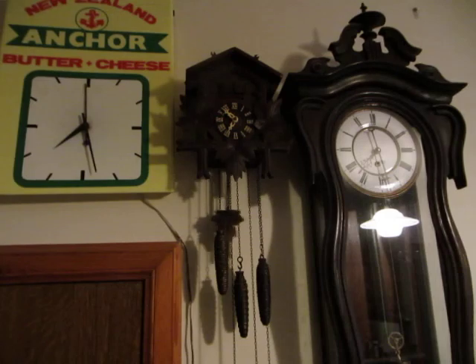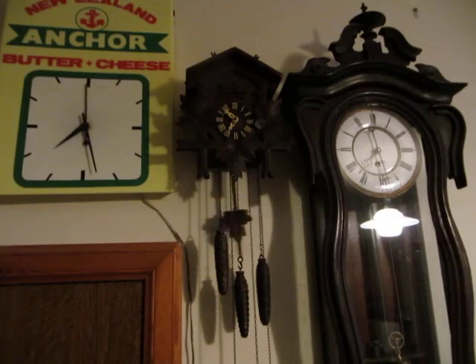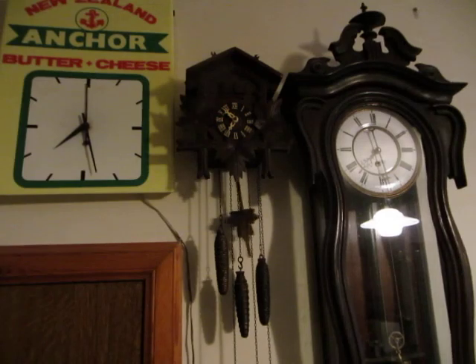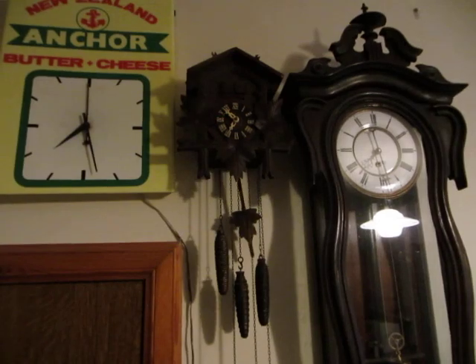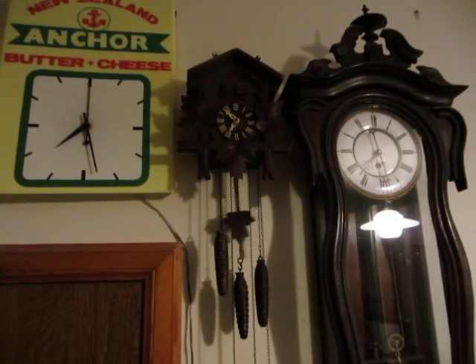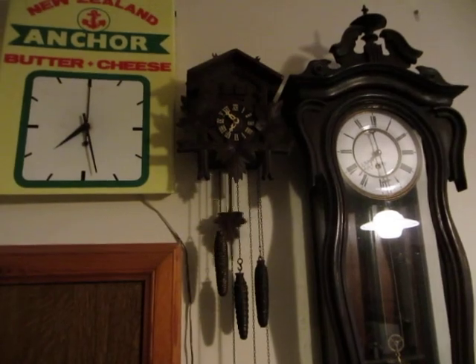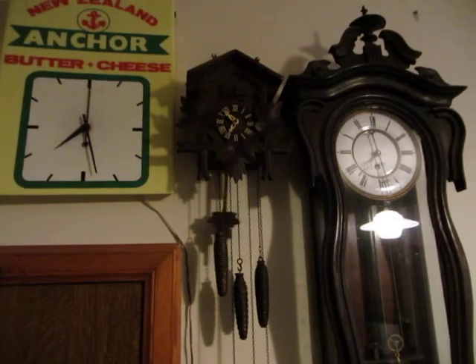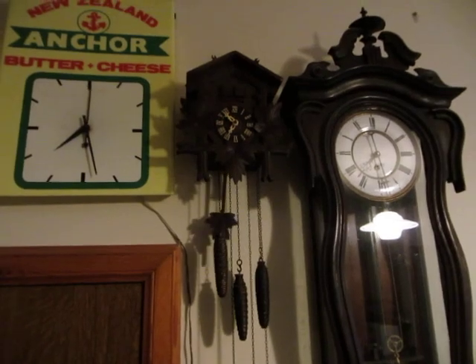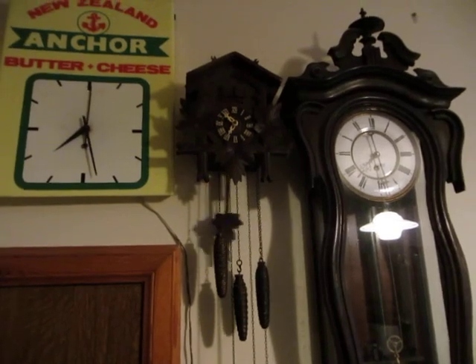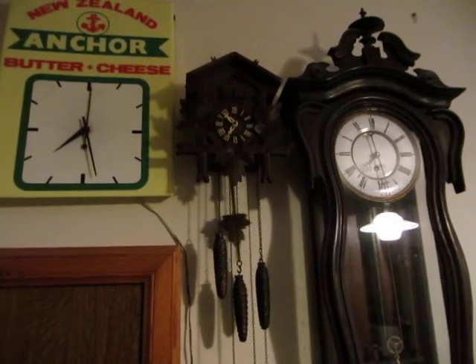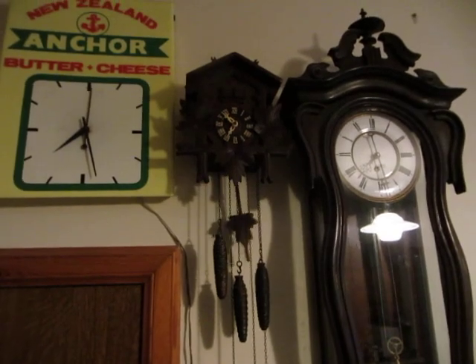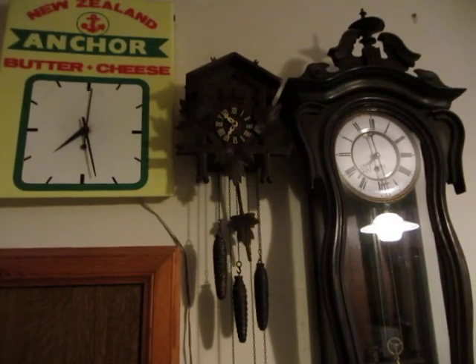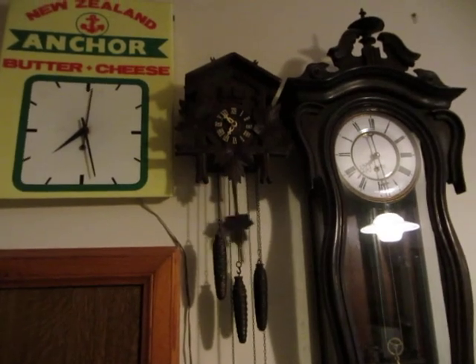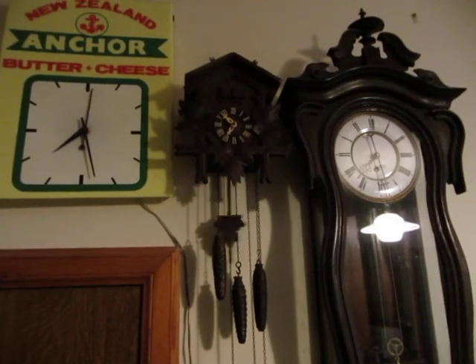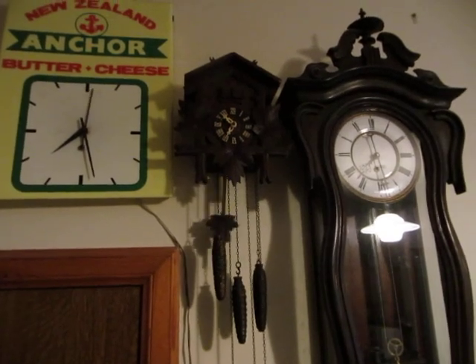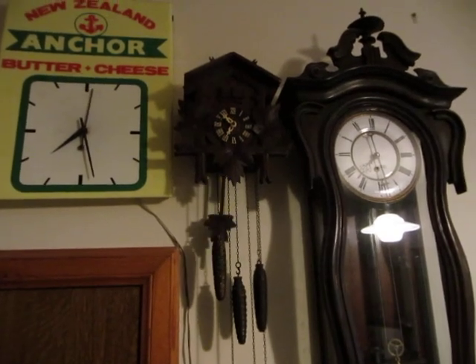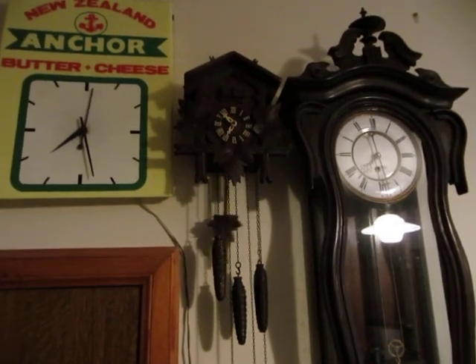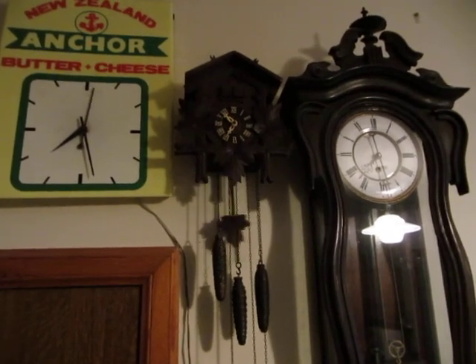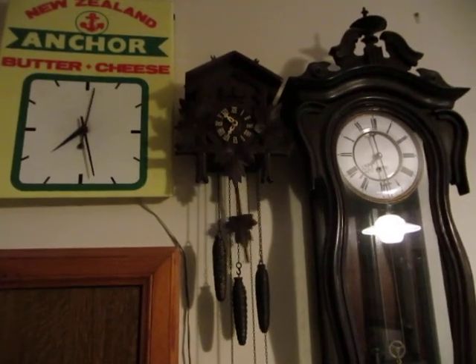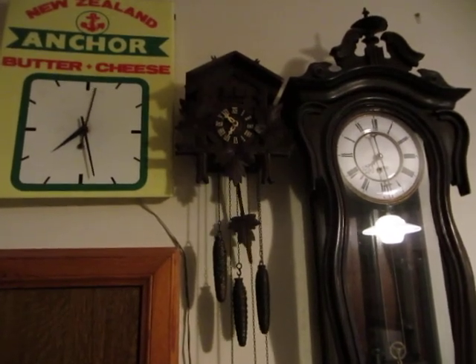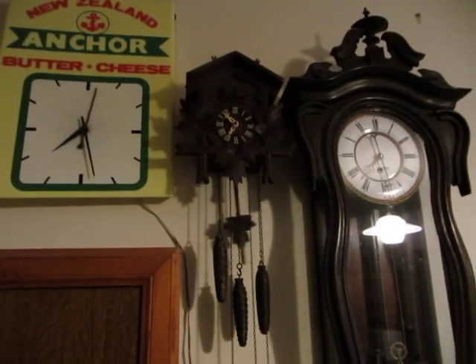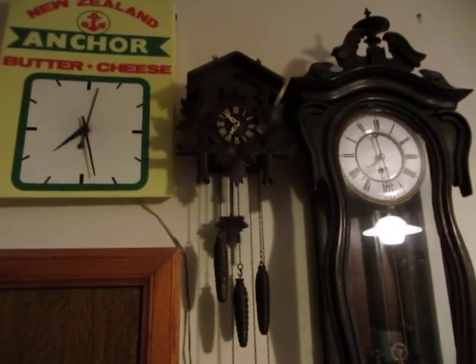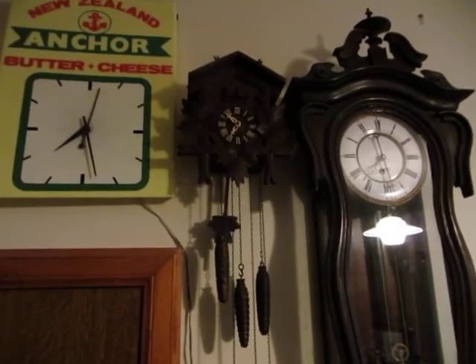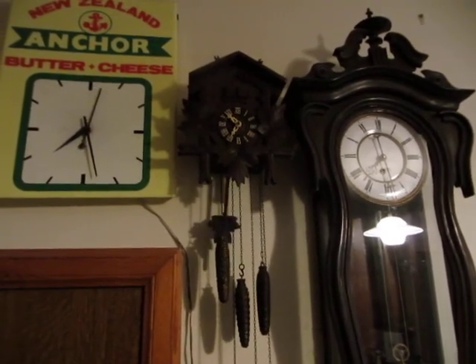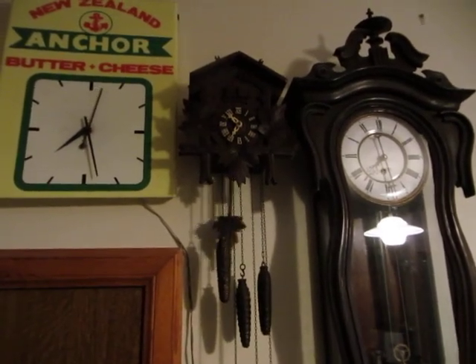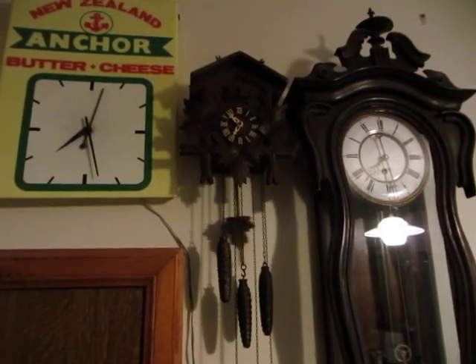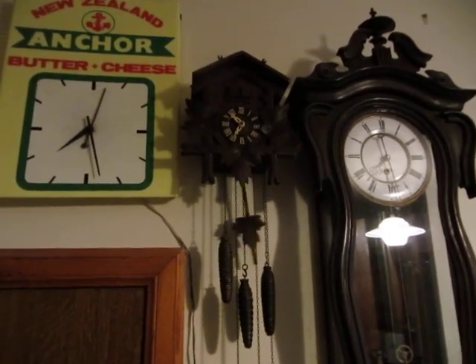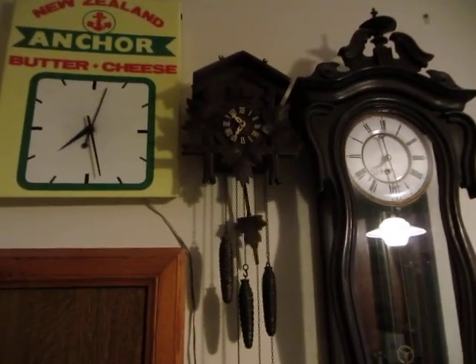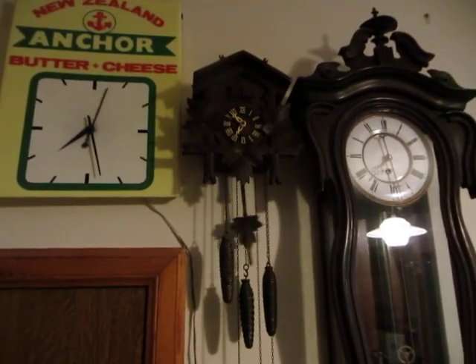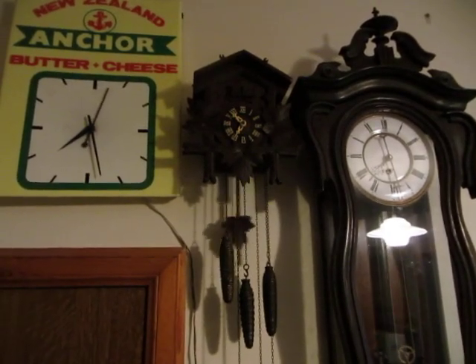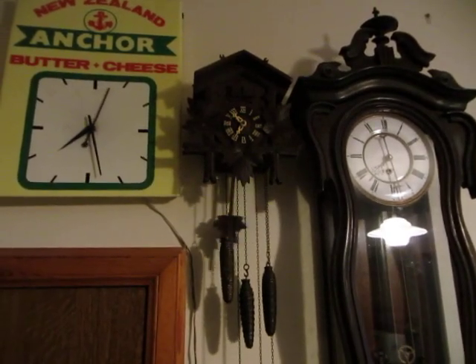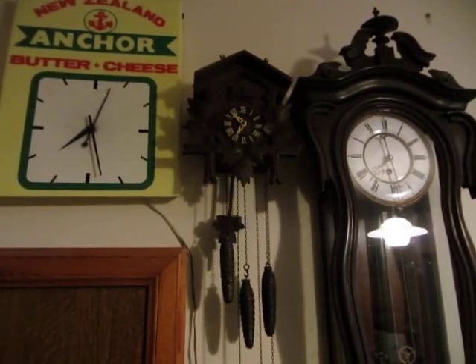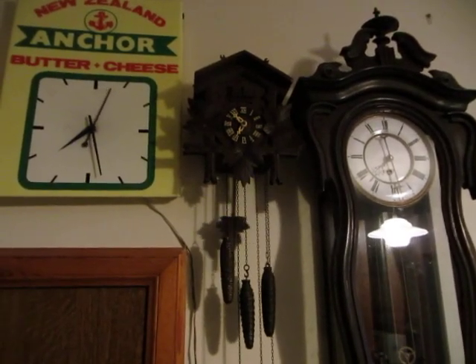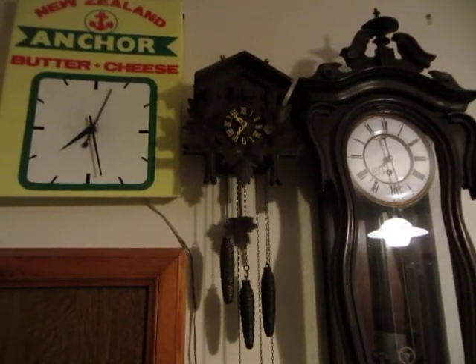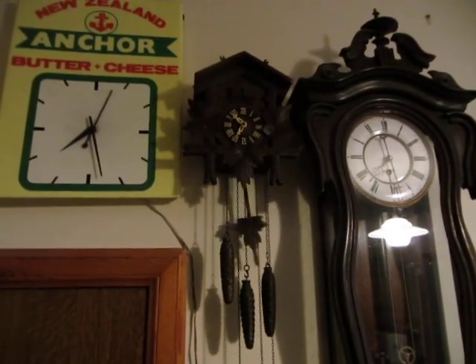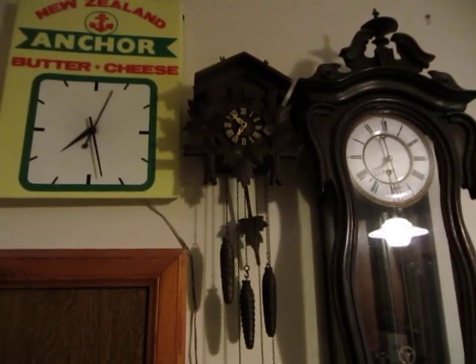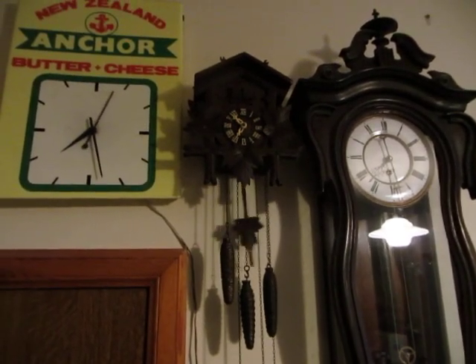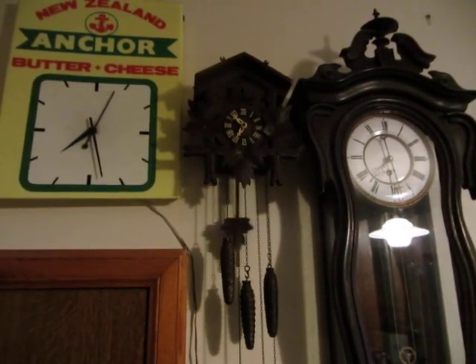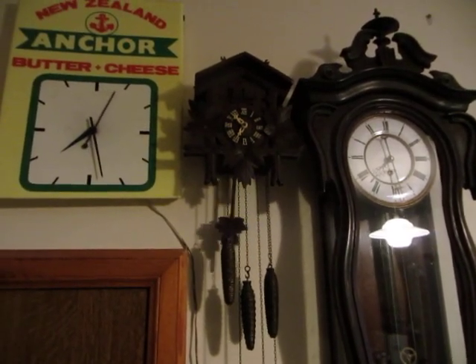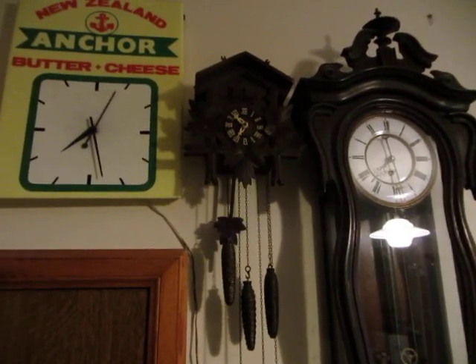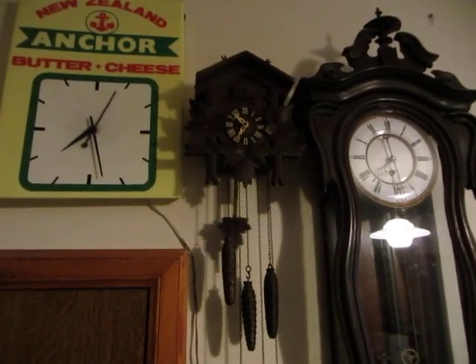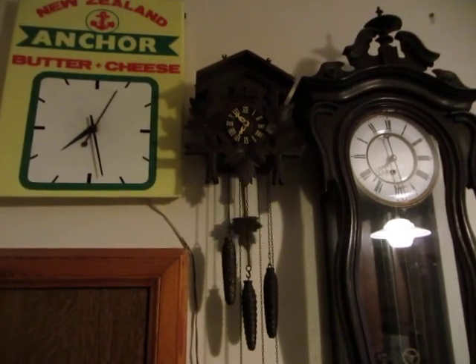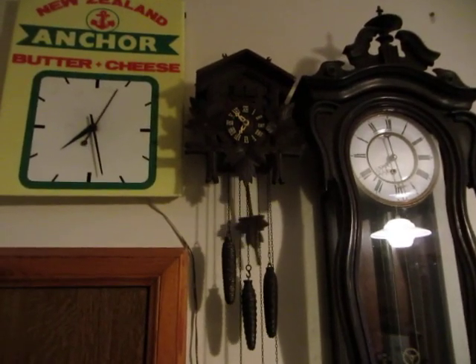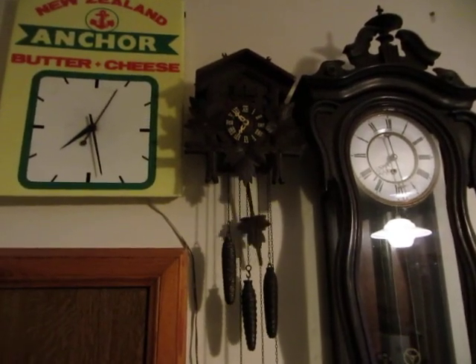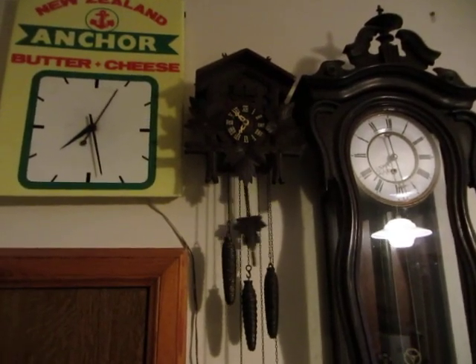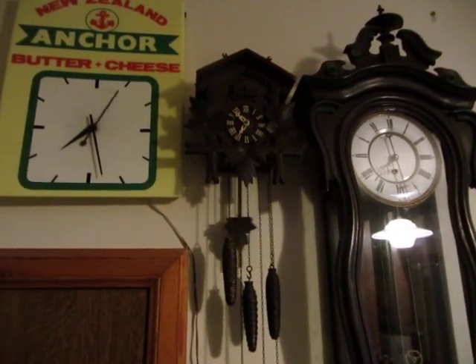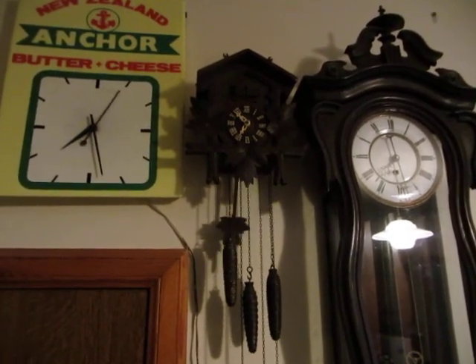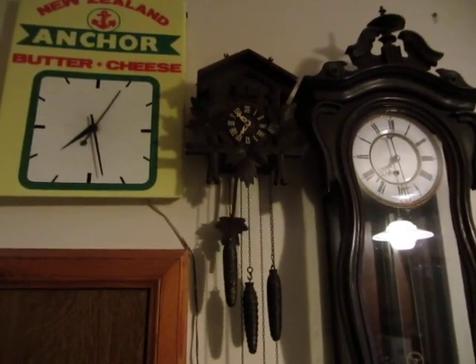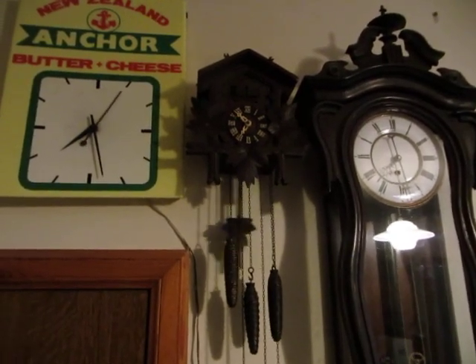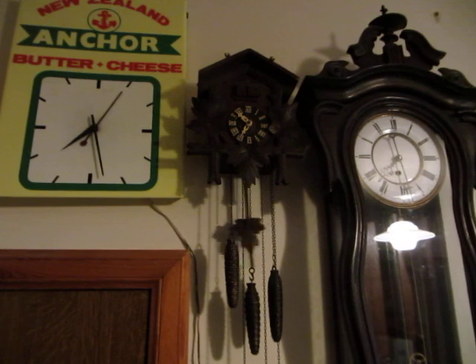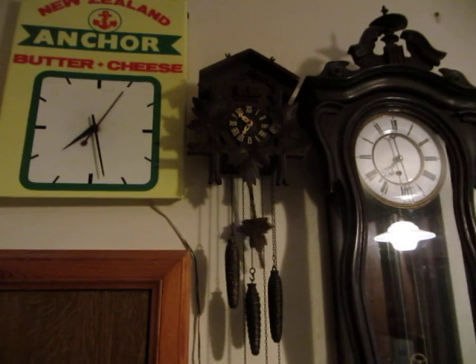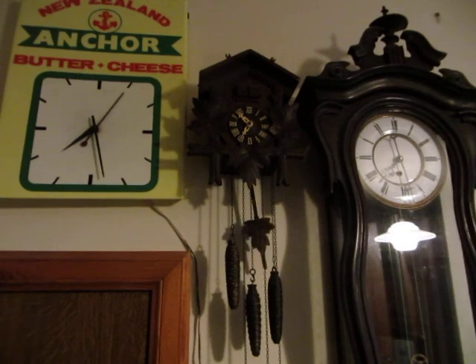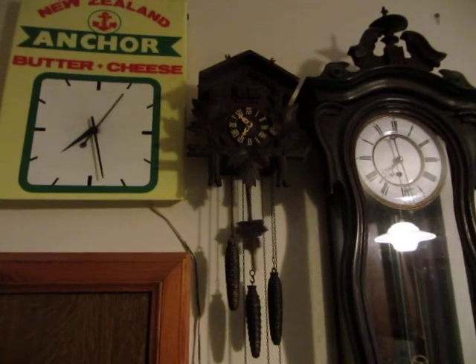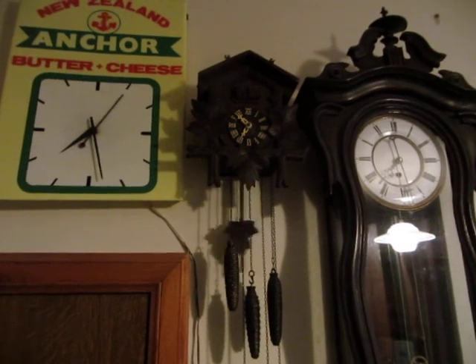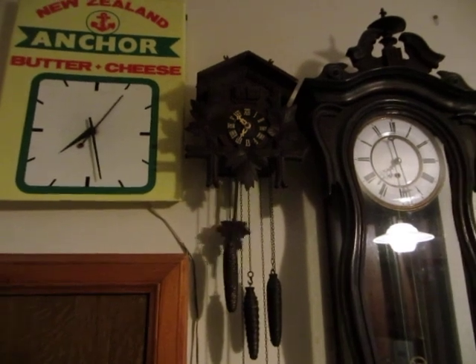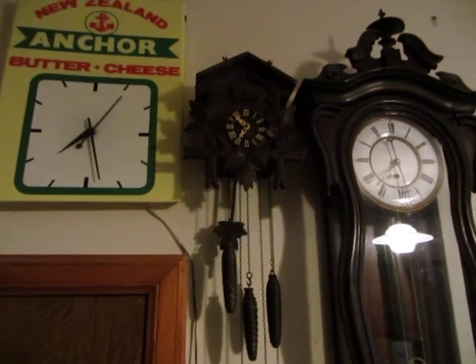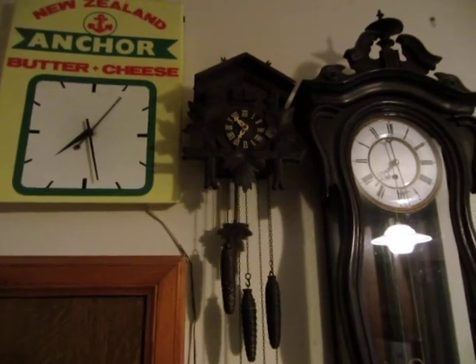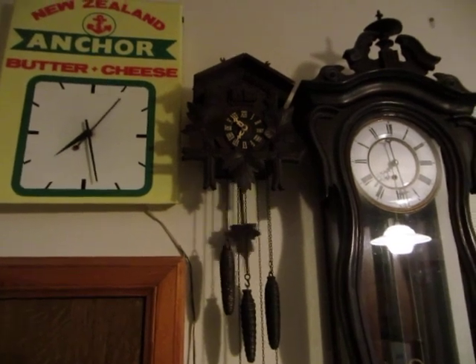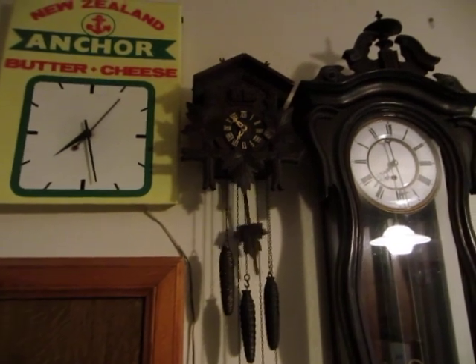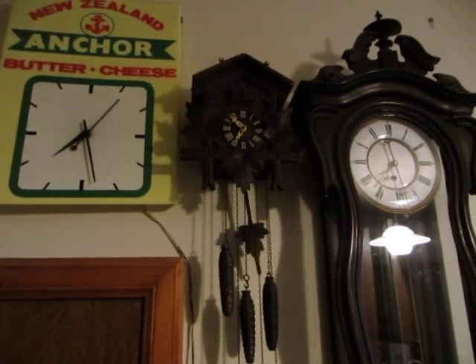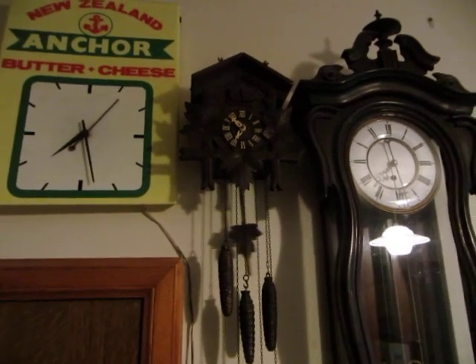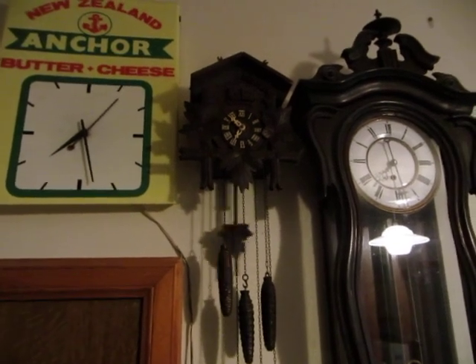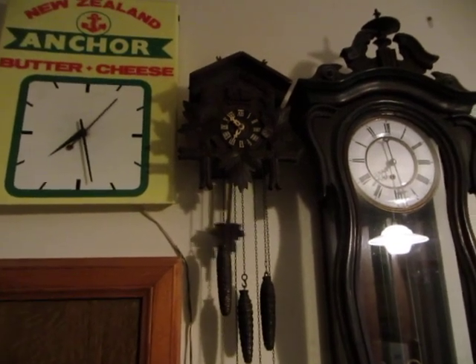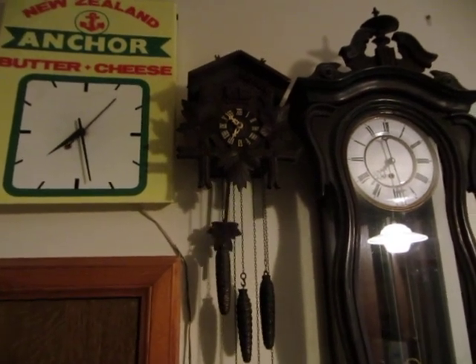There is a new kid in town — a small cuckoo clock. I've just finished putting this one together.